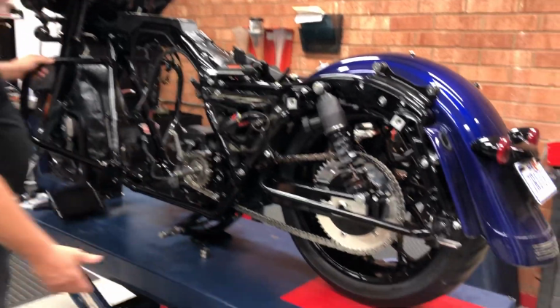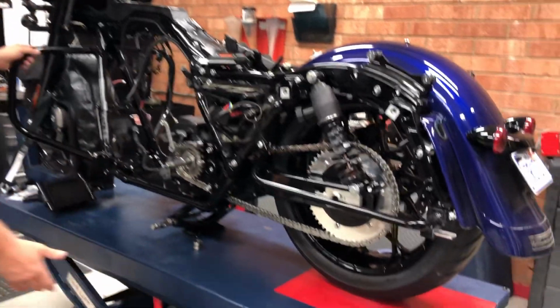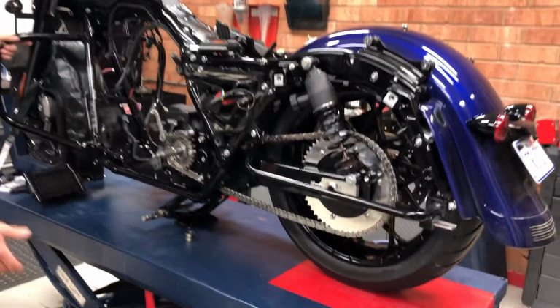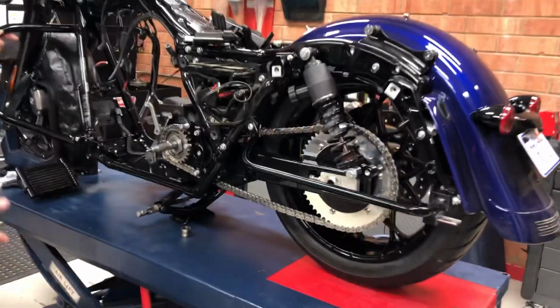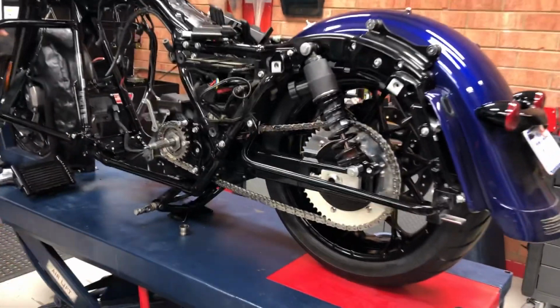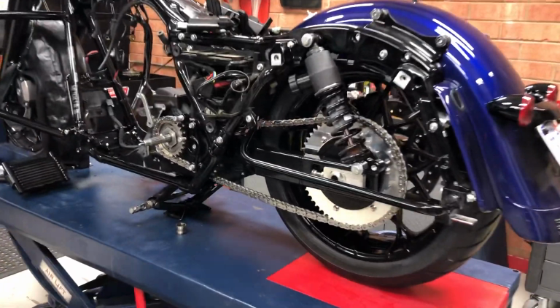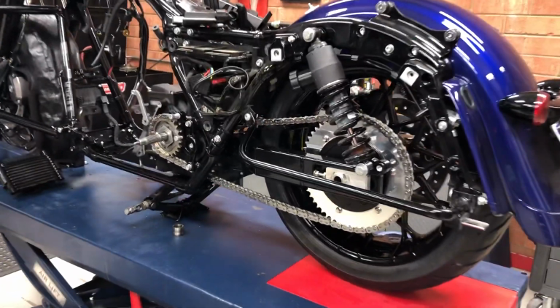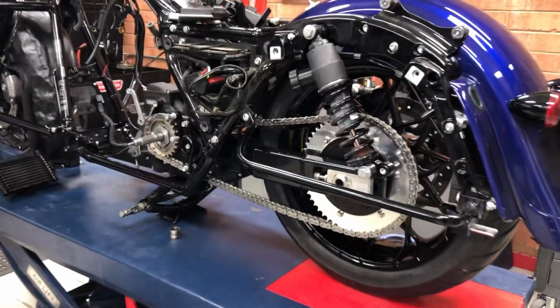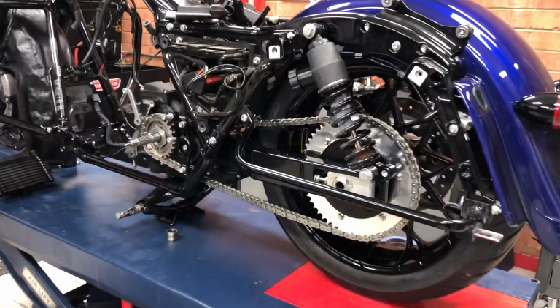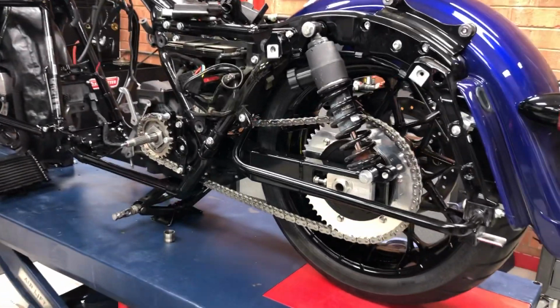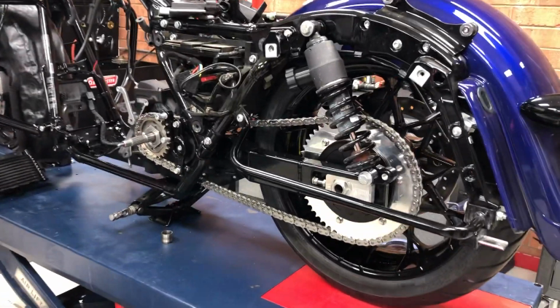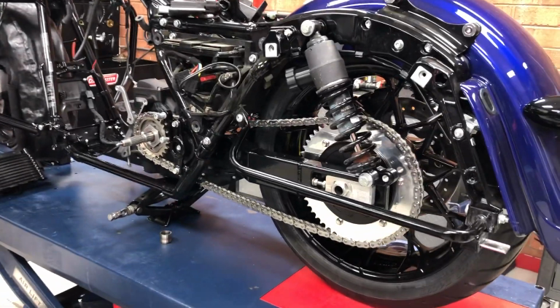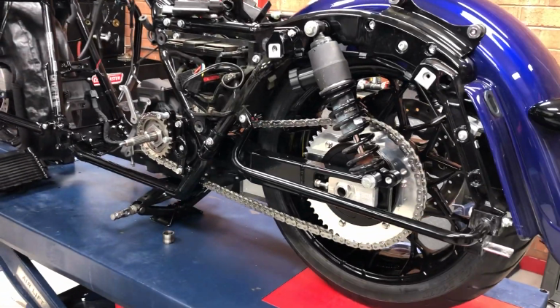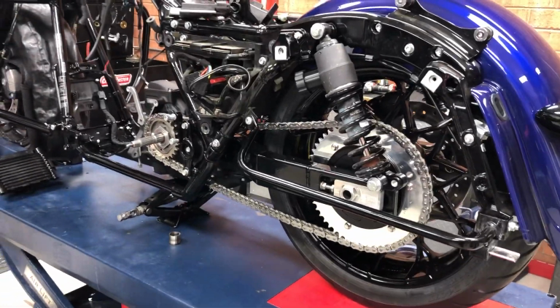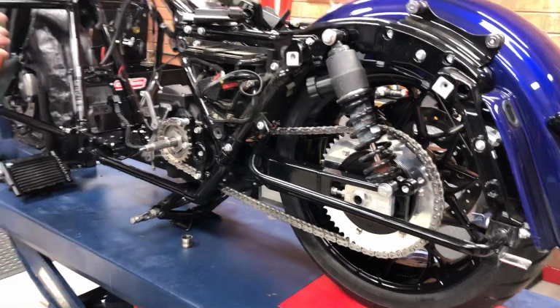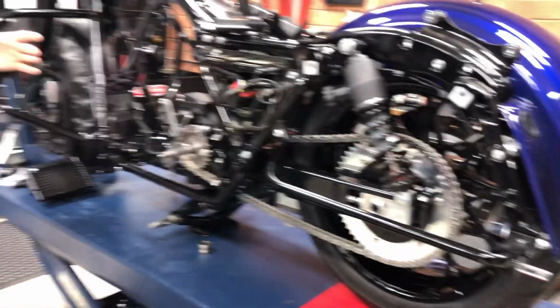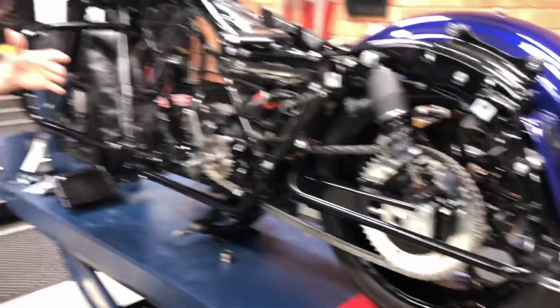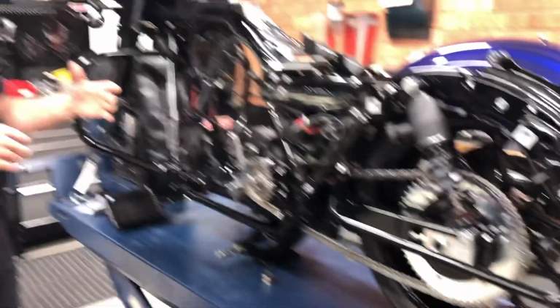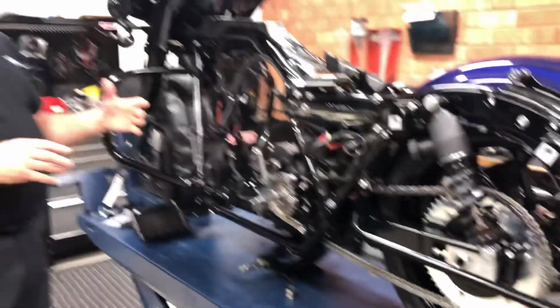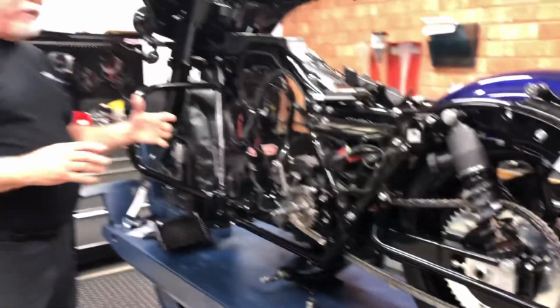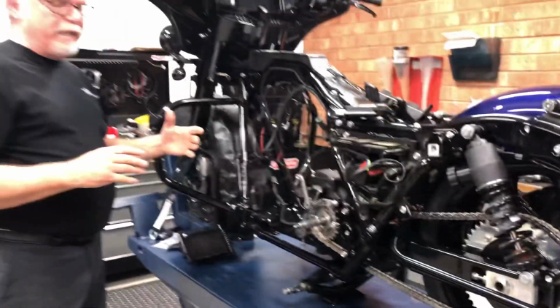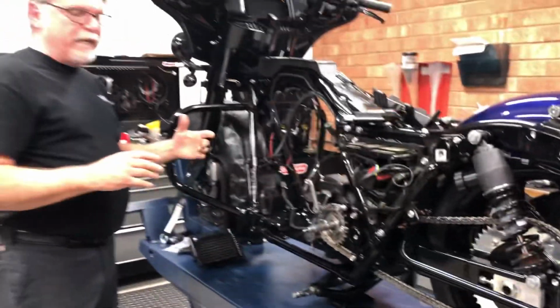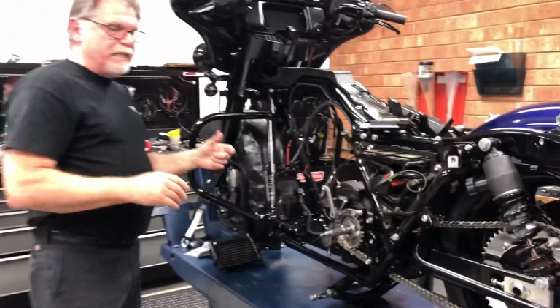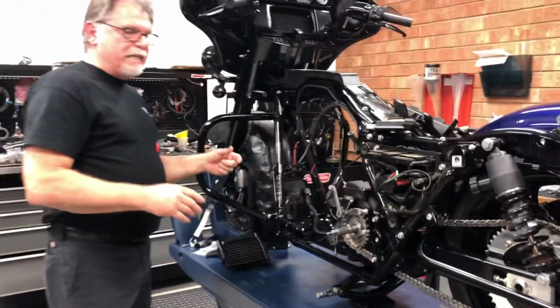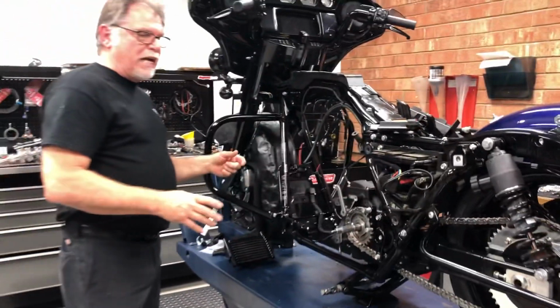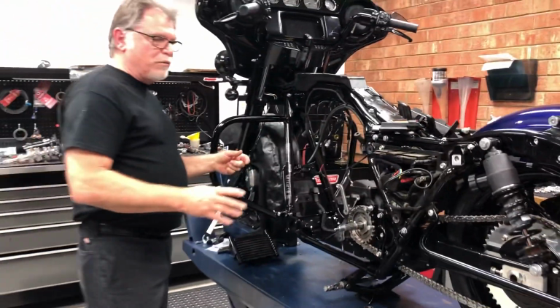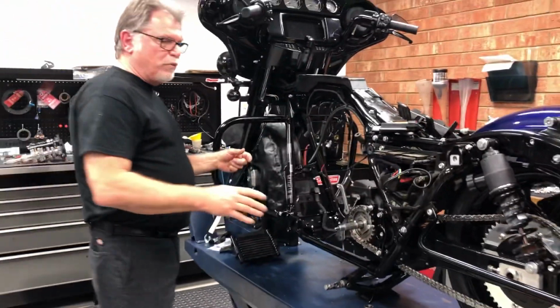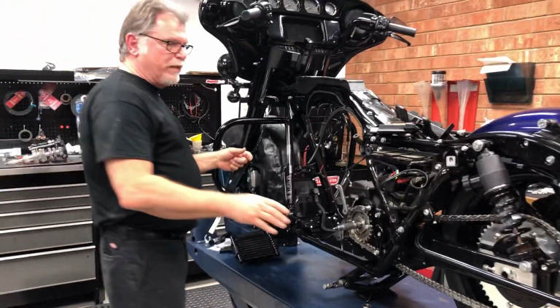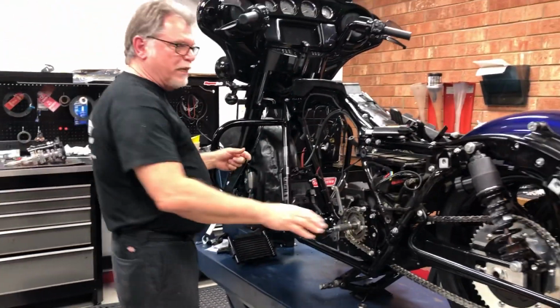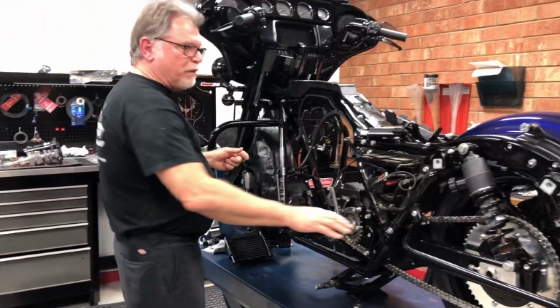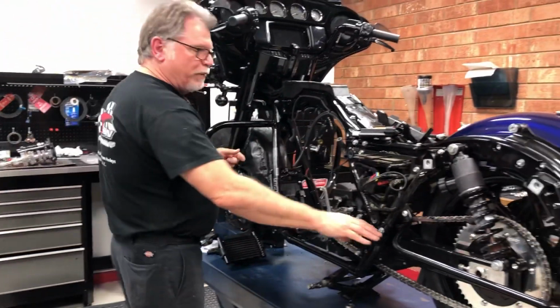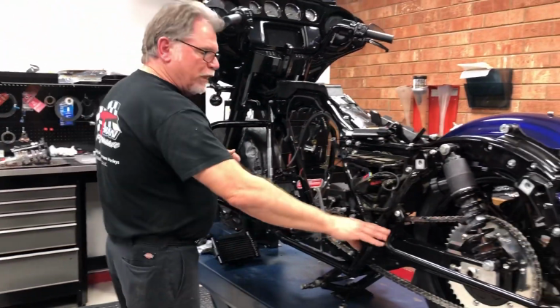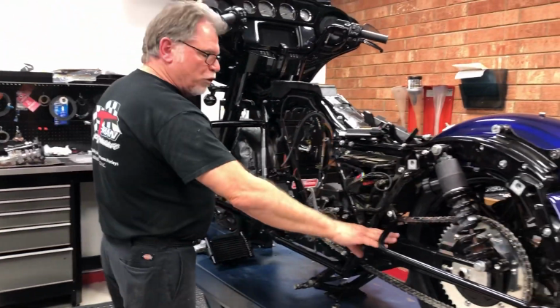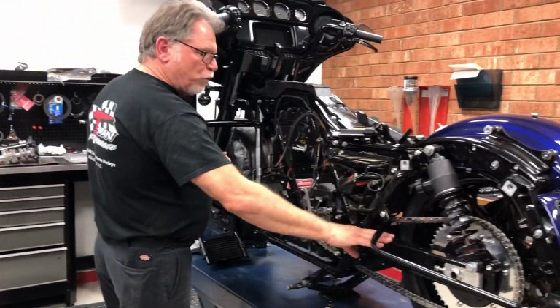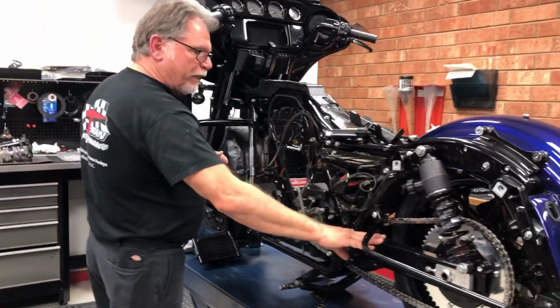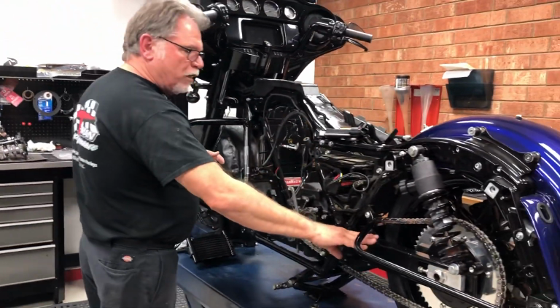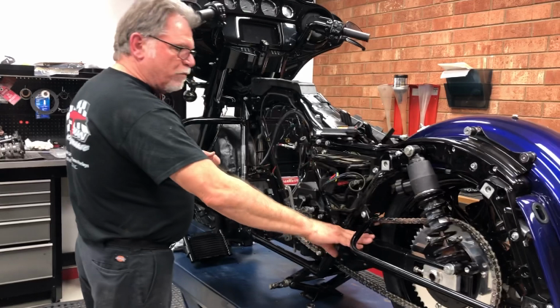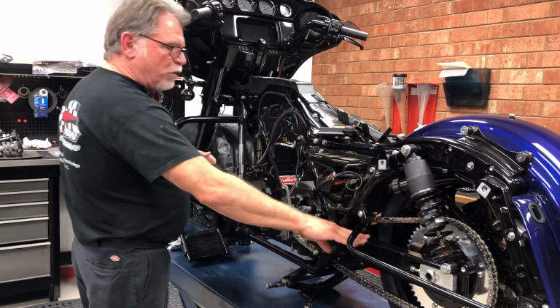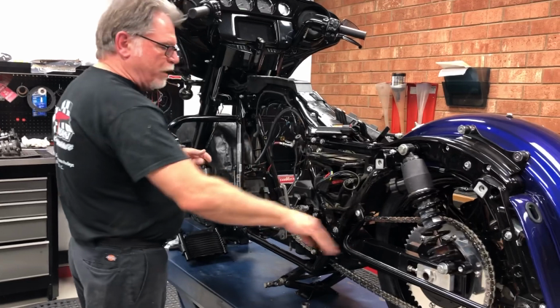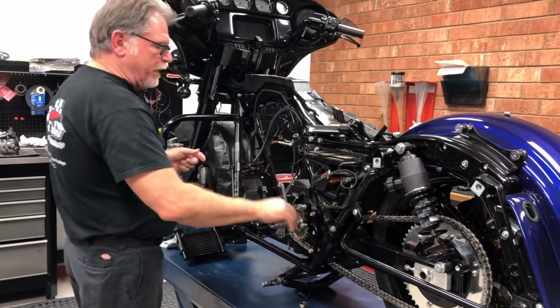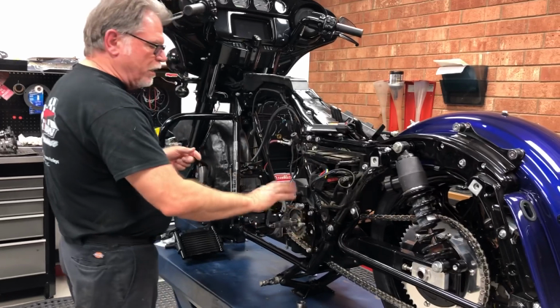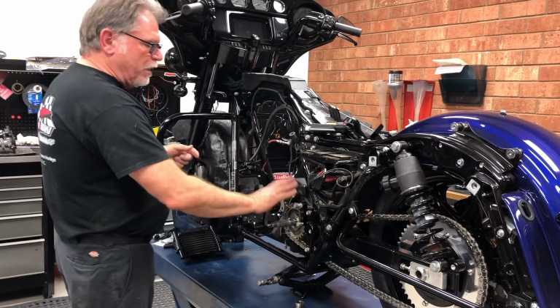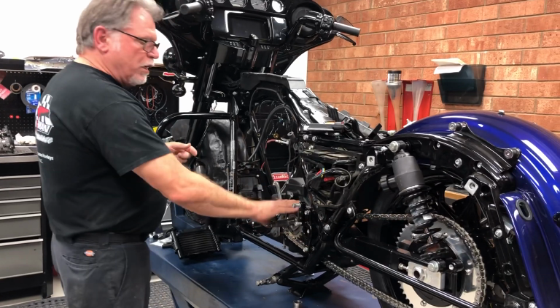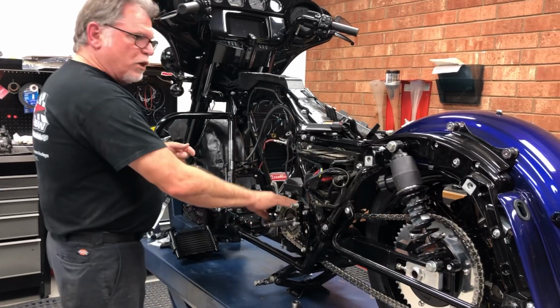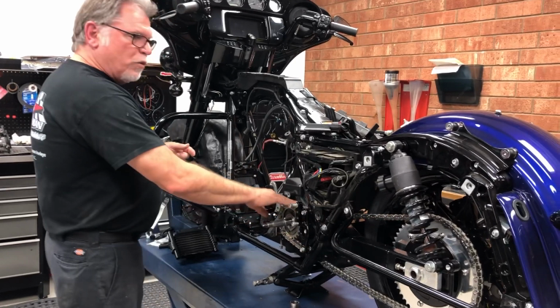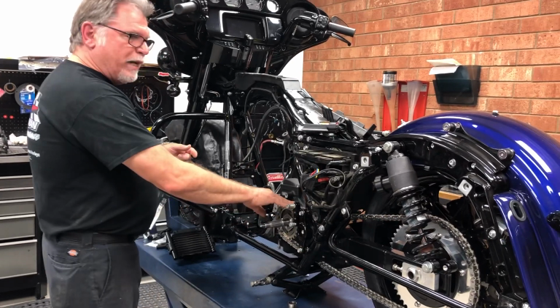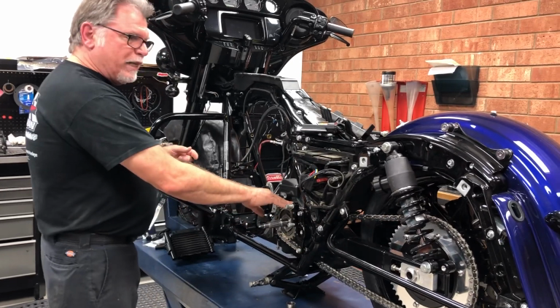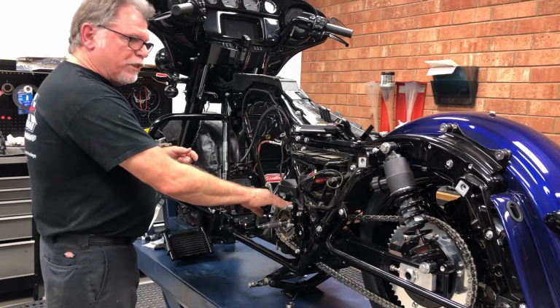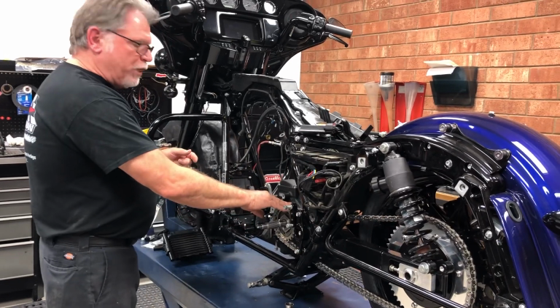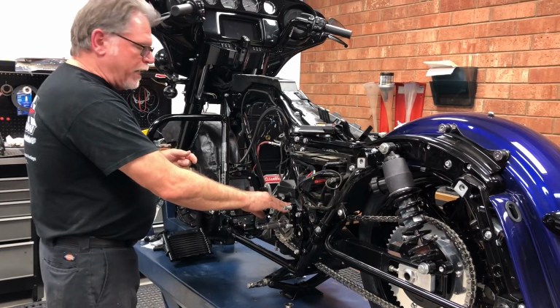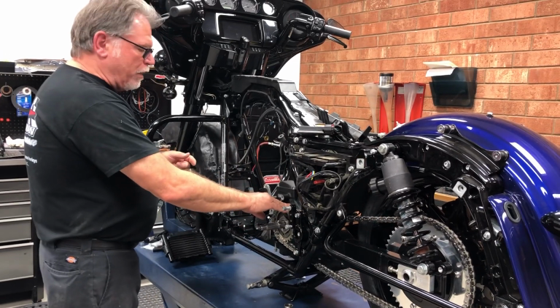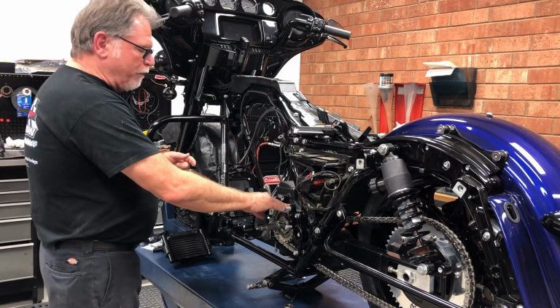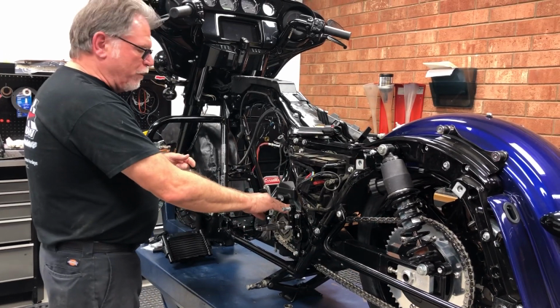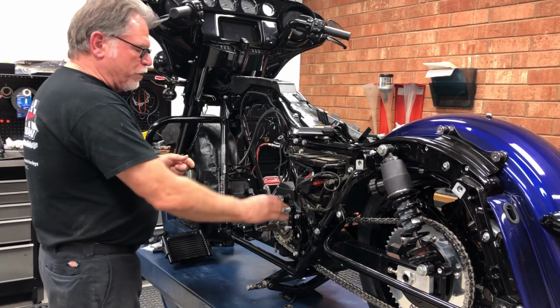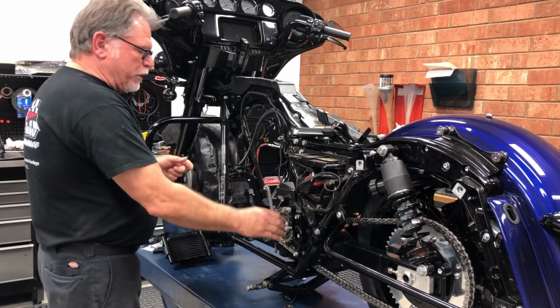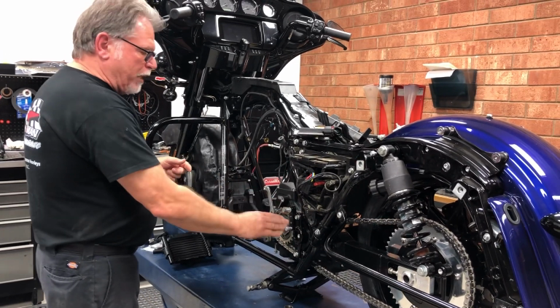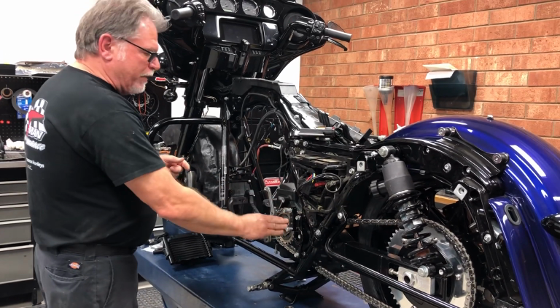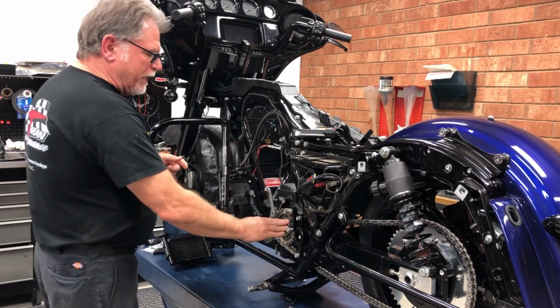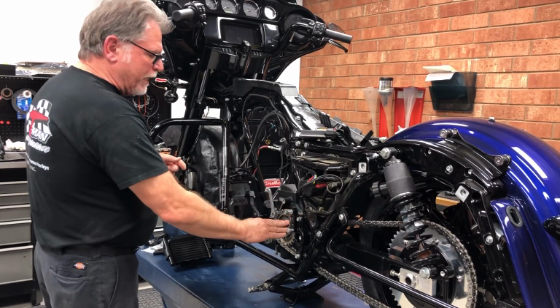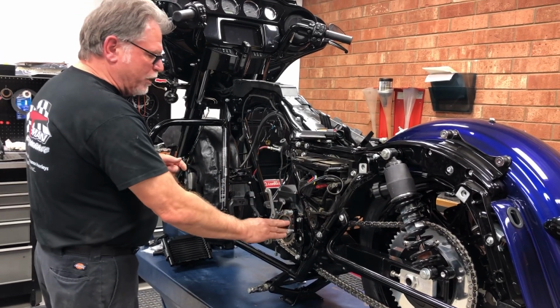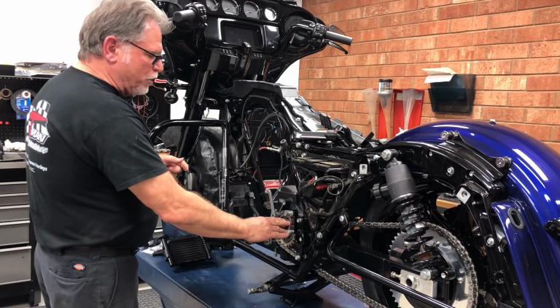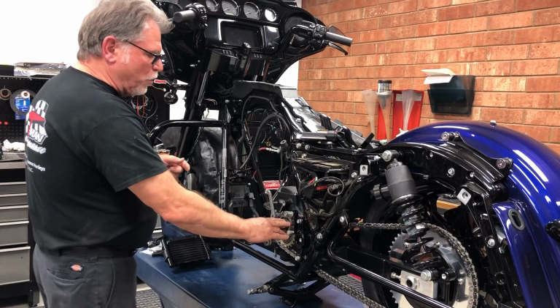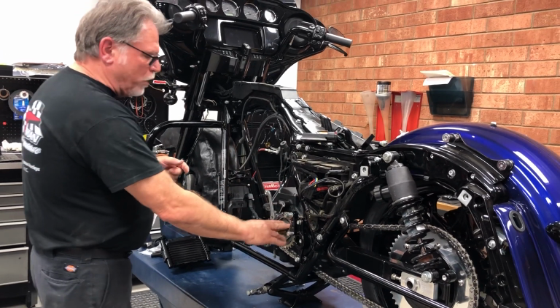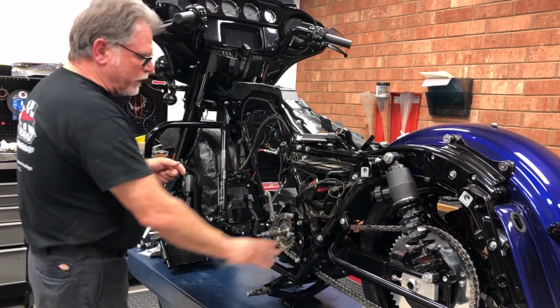So what we do is we try to finish up one area at a time. We've got the billet swing arm on there, we've got the chain conversion, and everything is torqued.